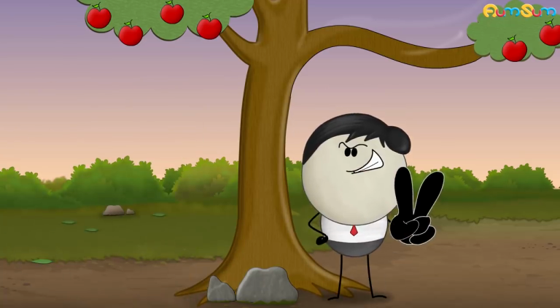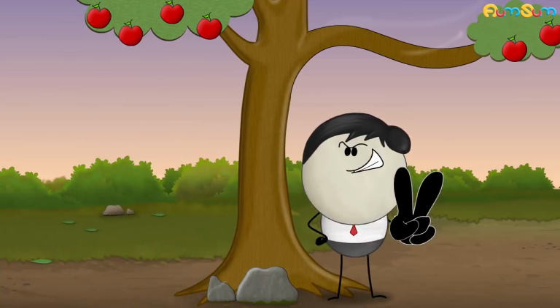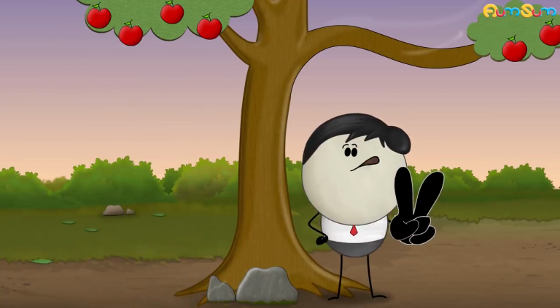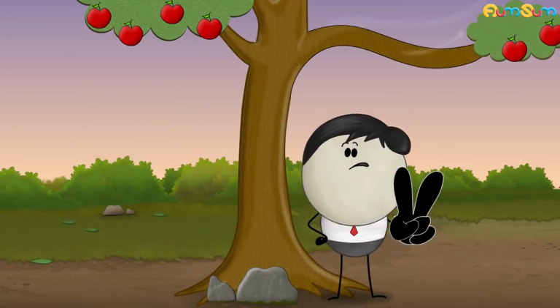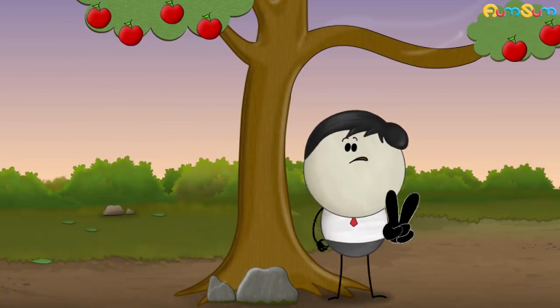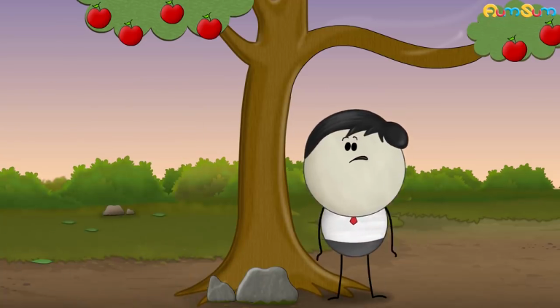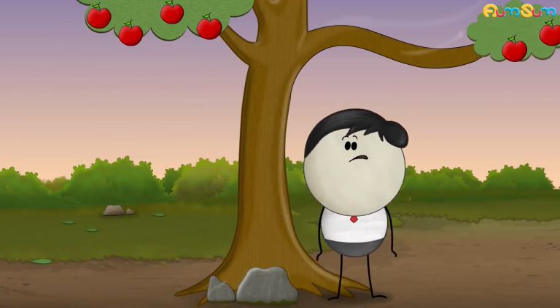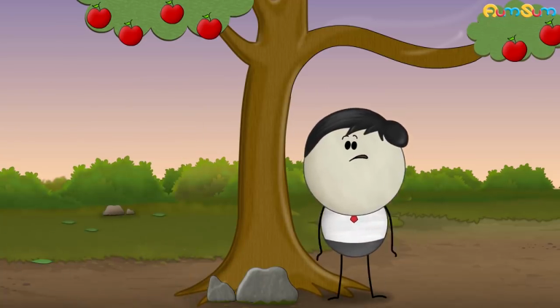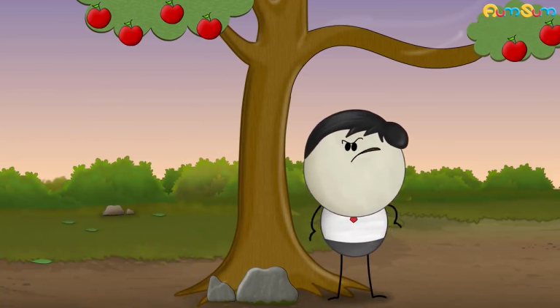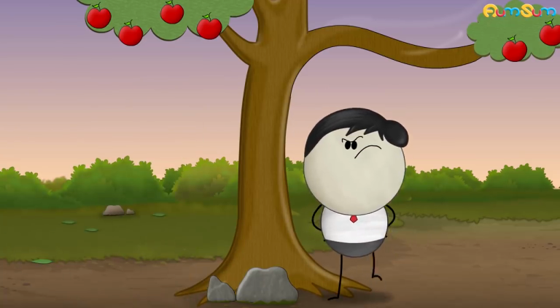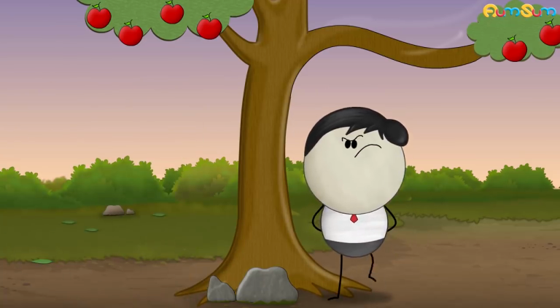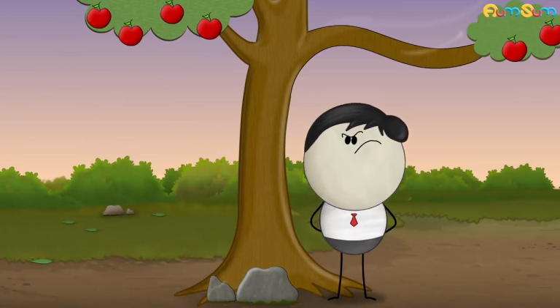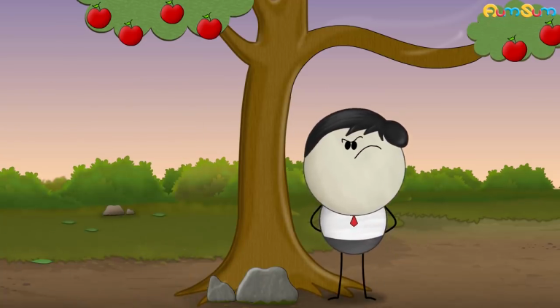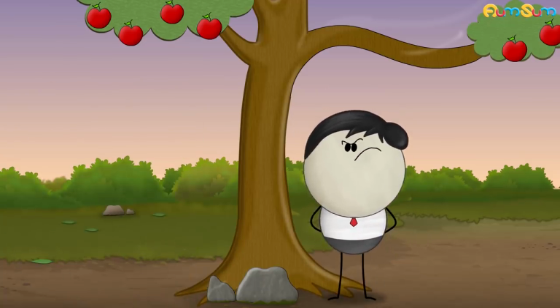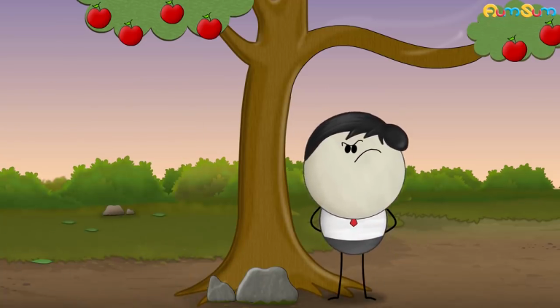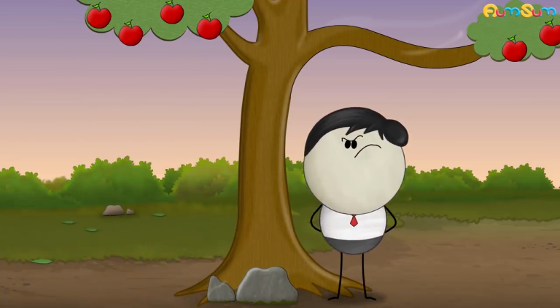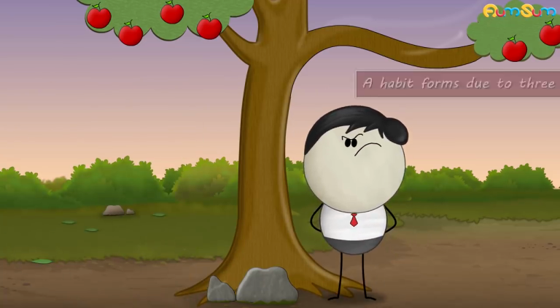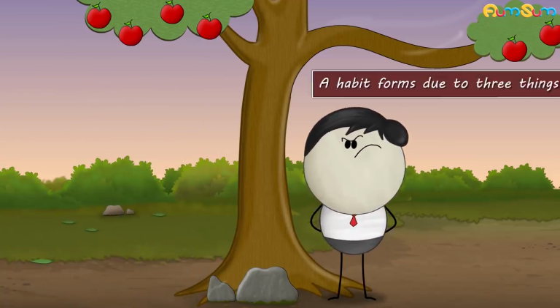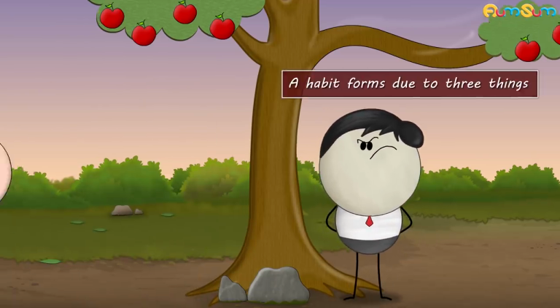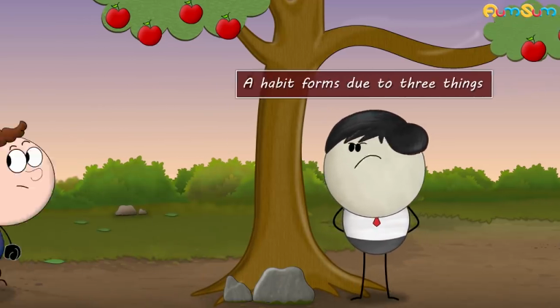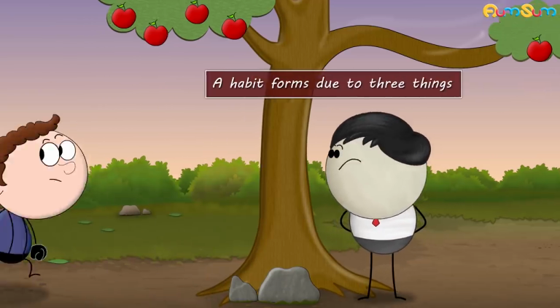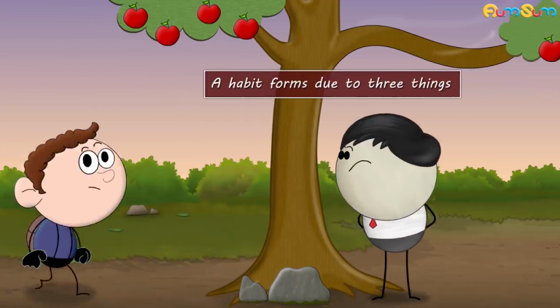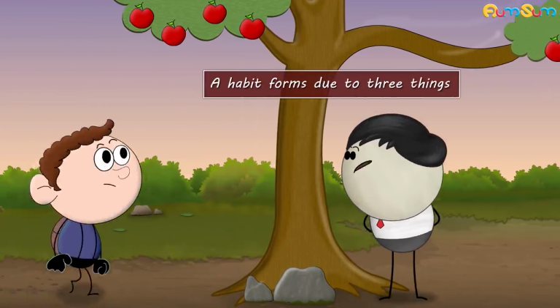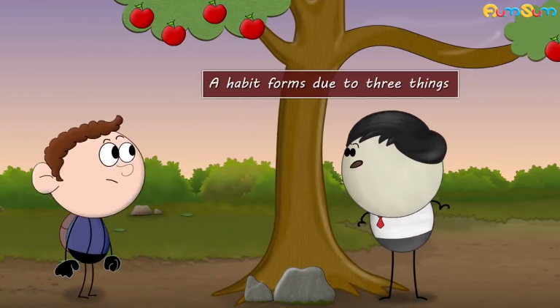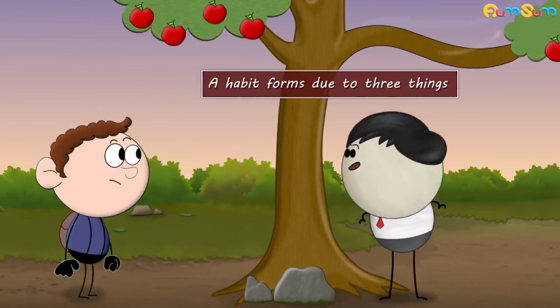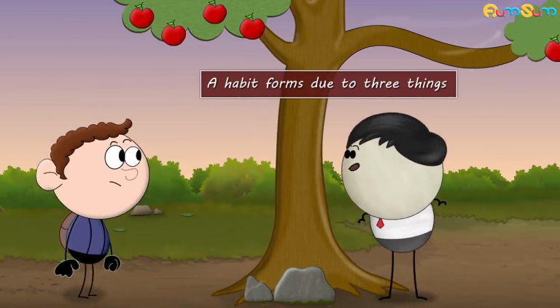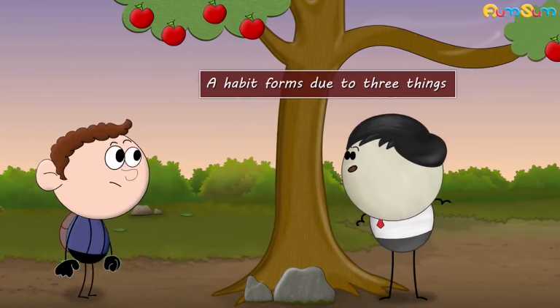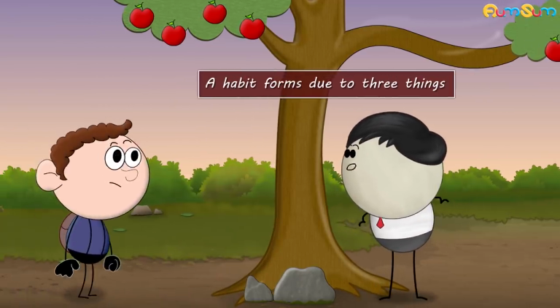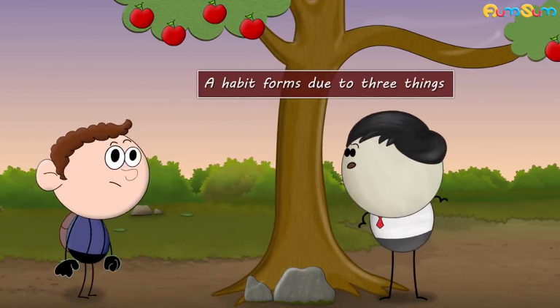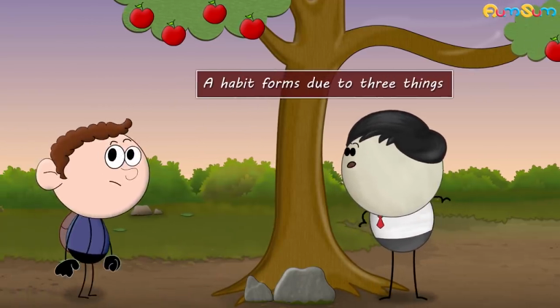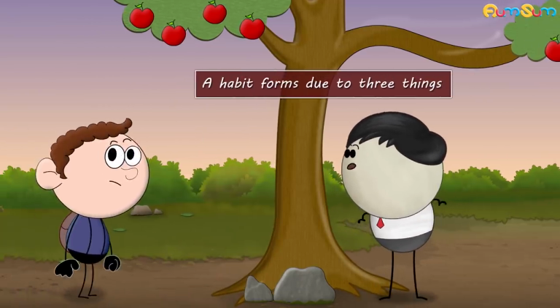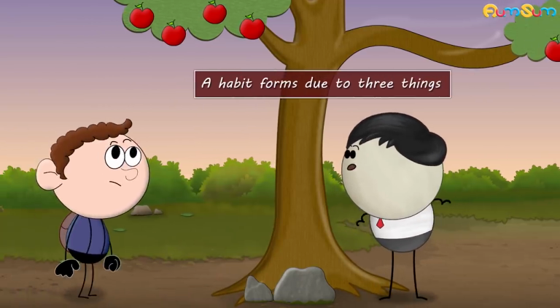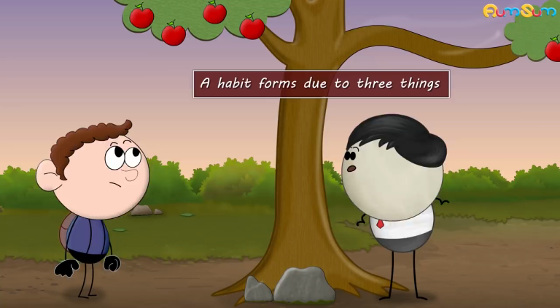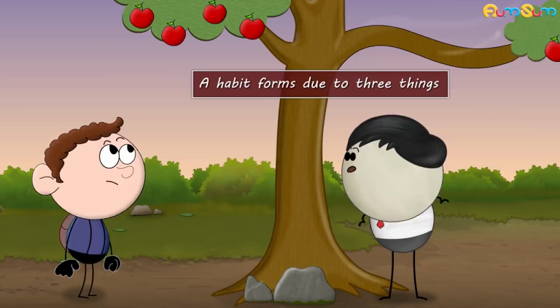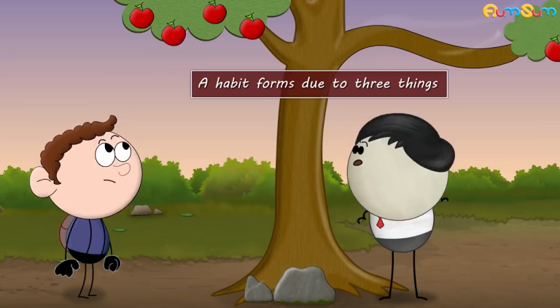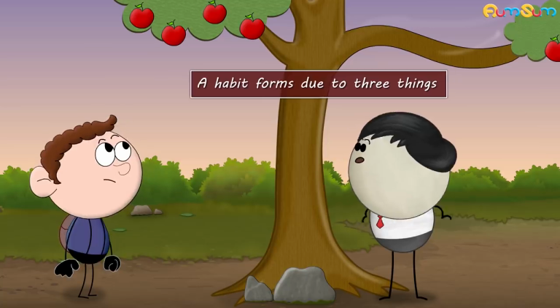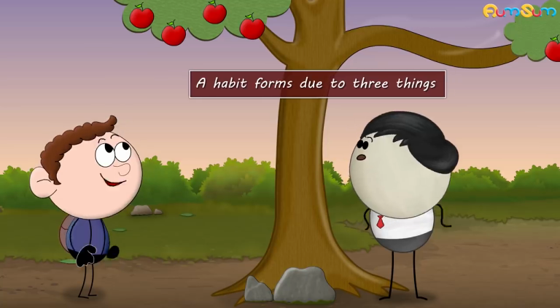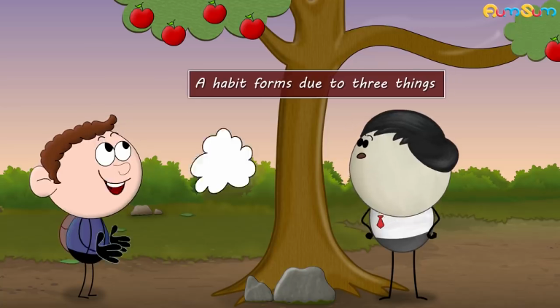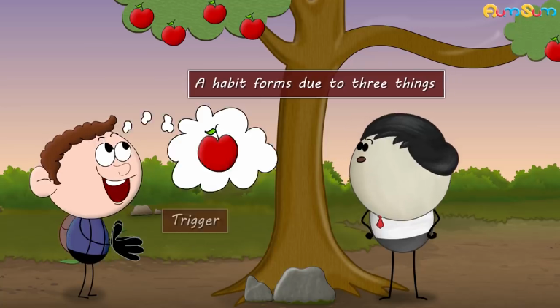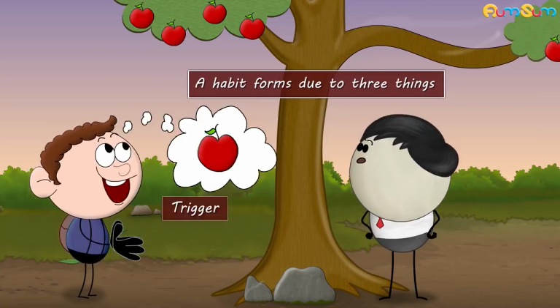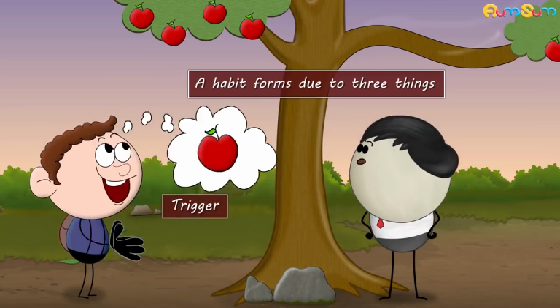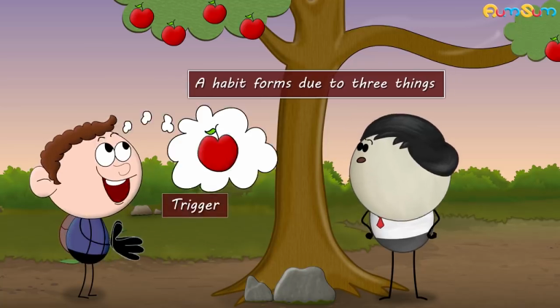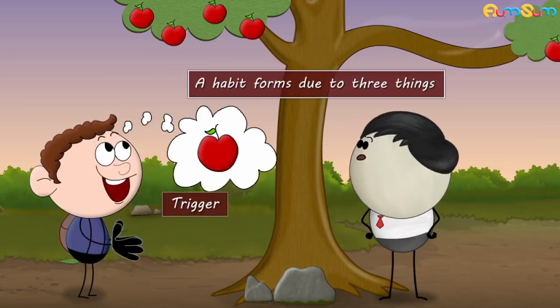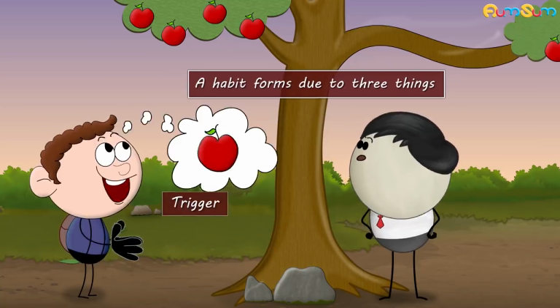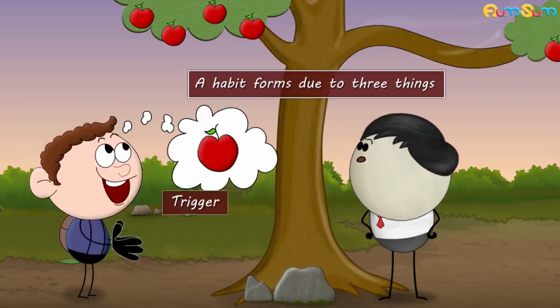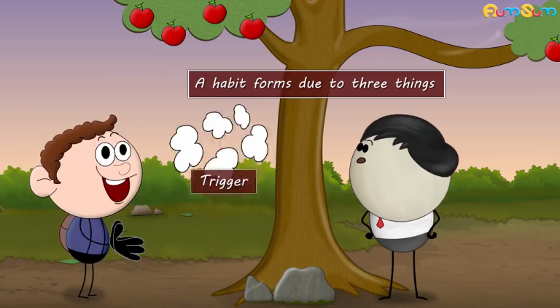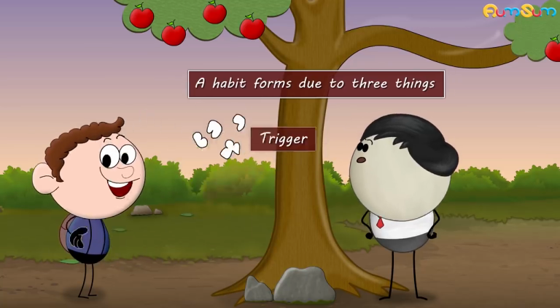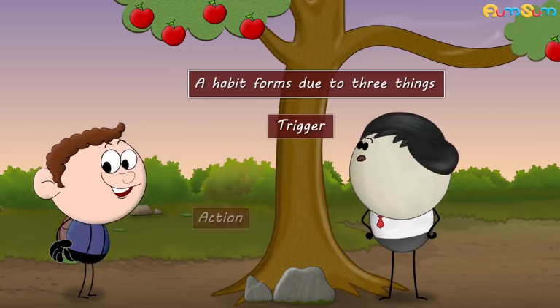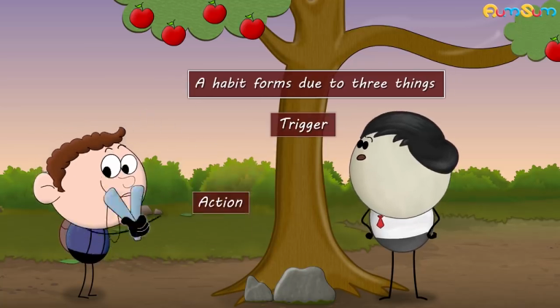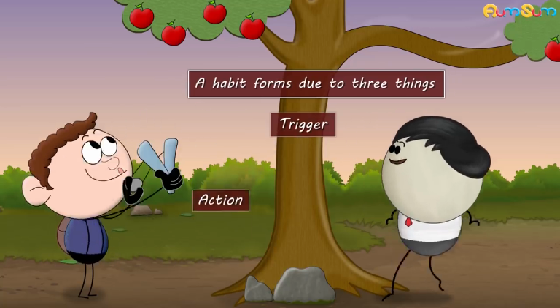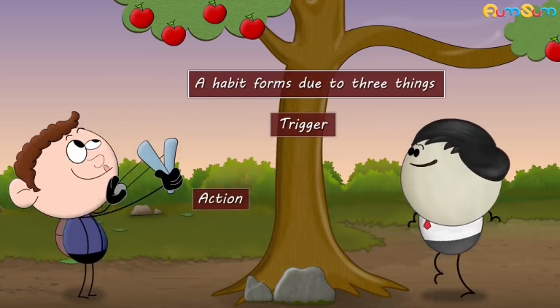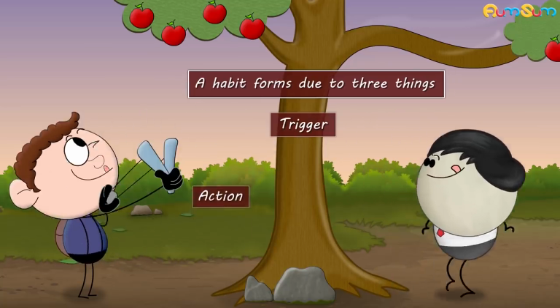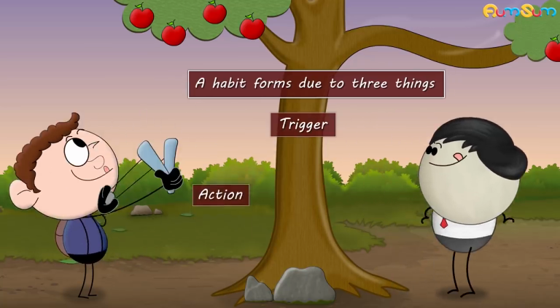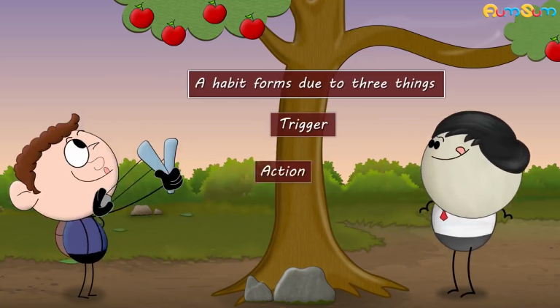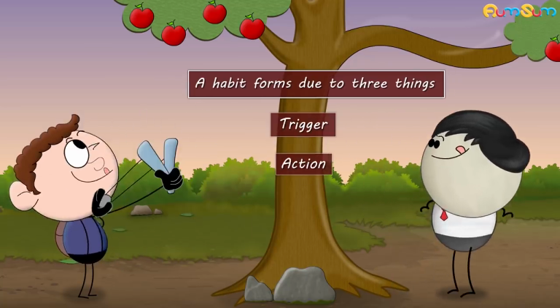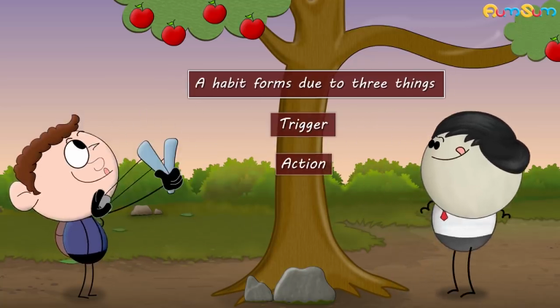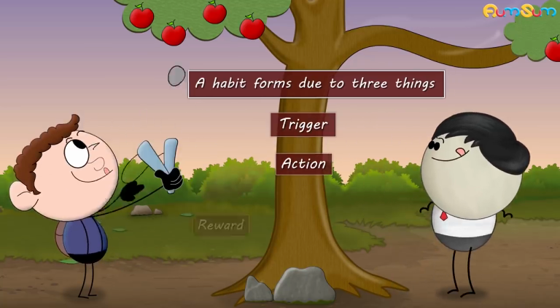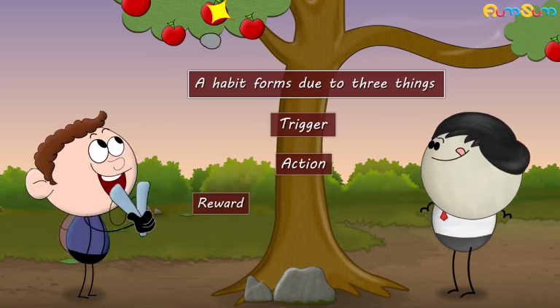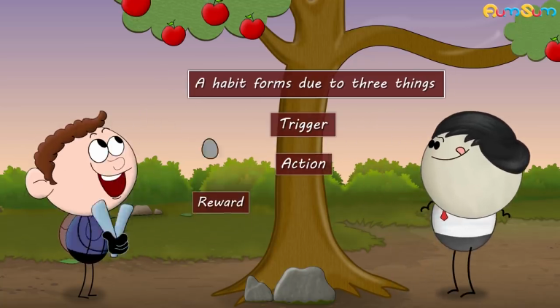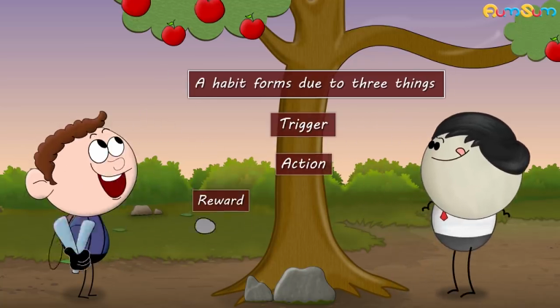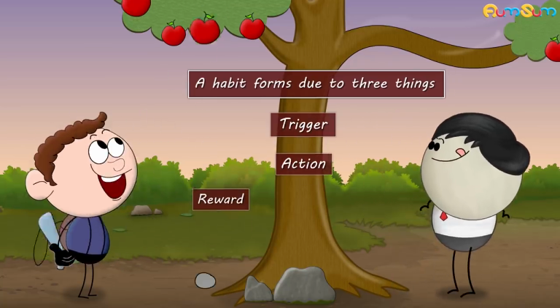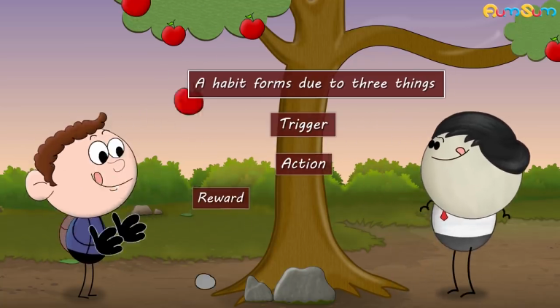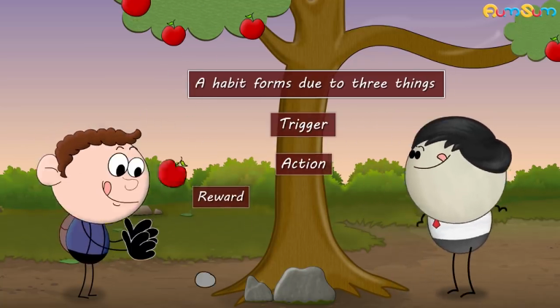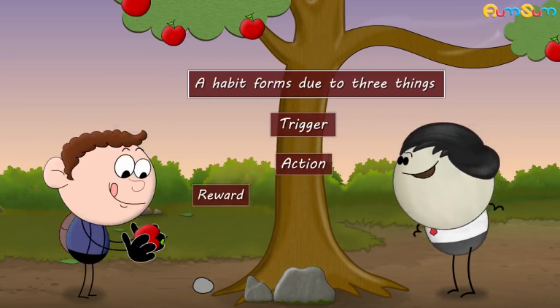A habit forms due to 3 things: a trigger, action, and reward.